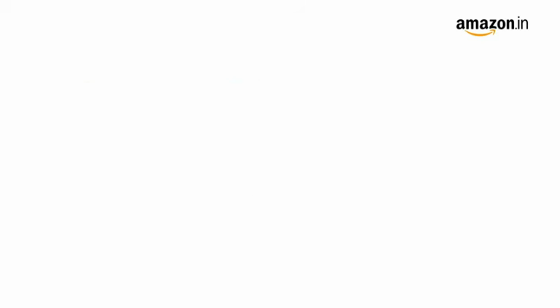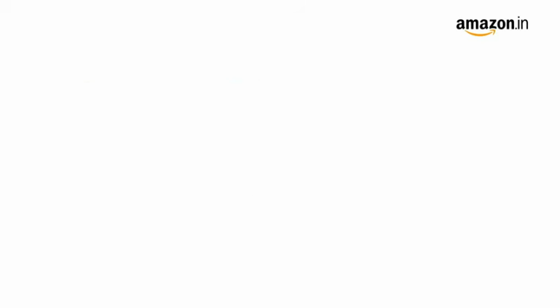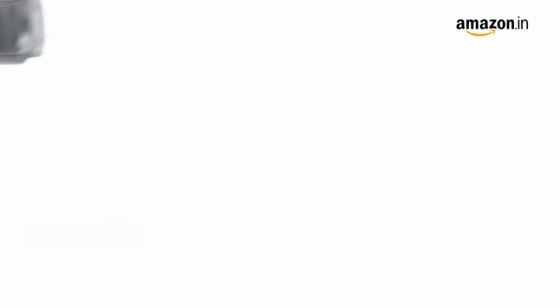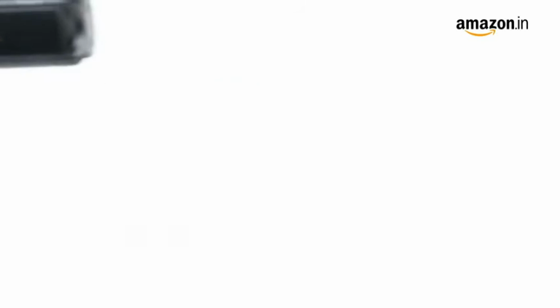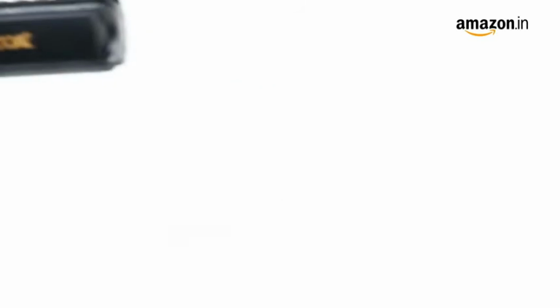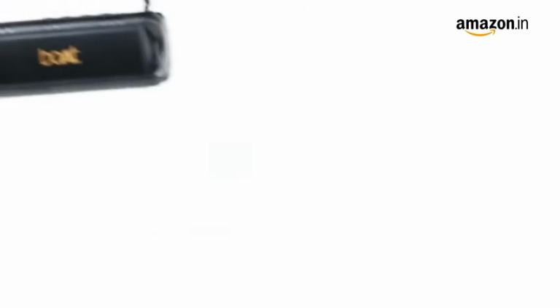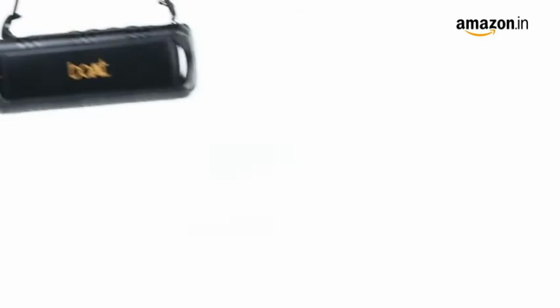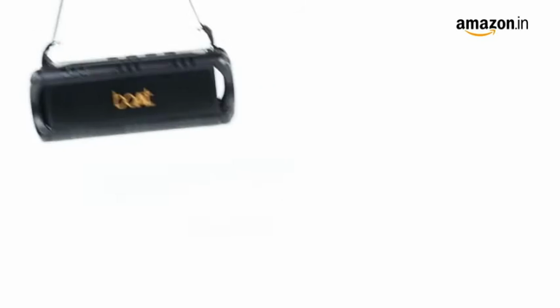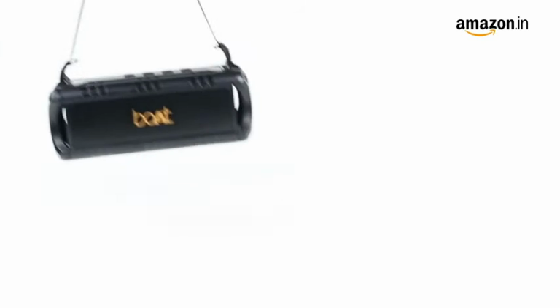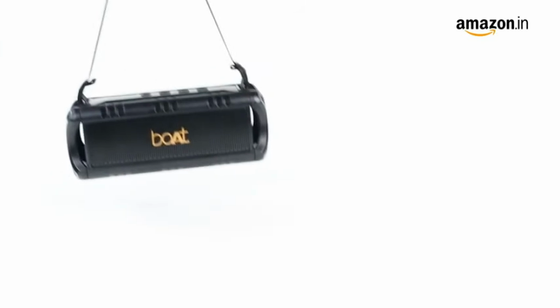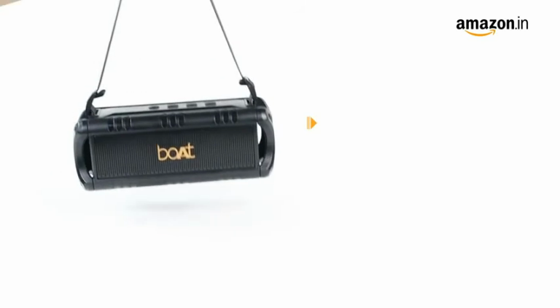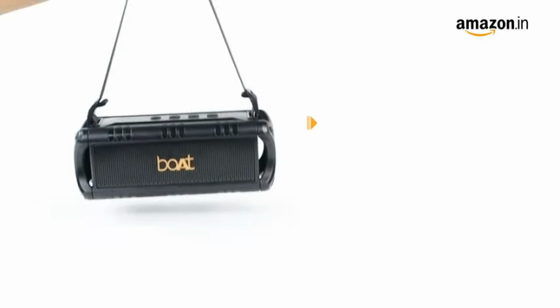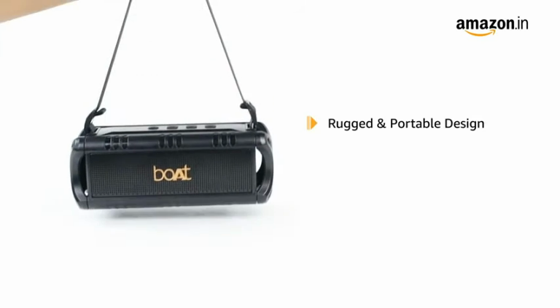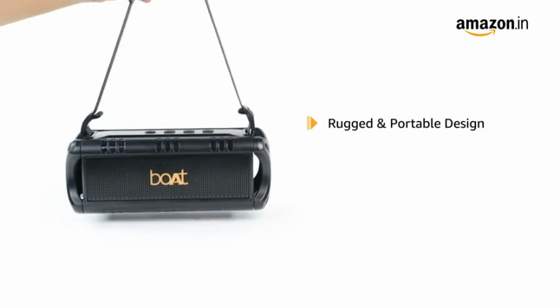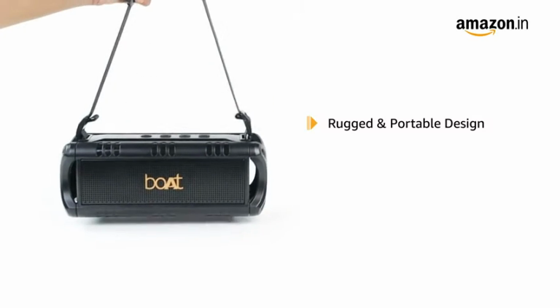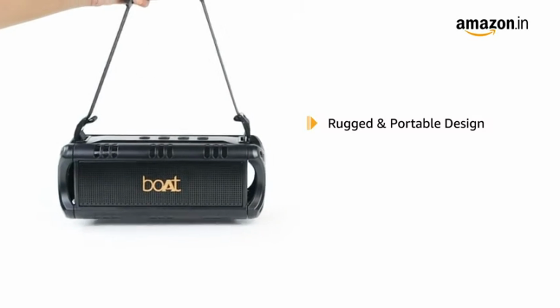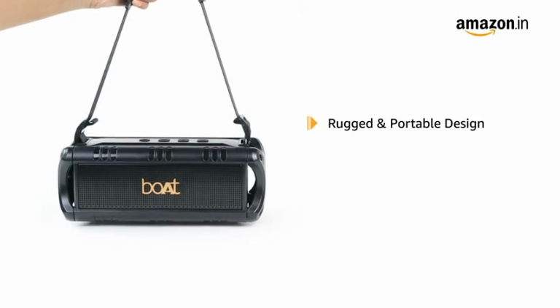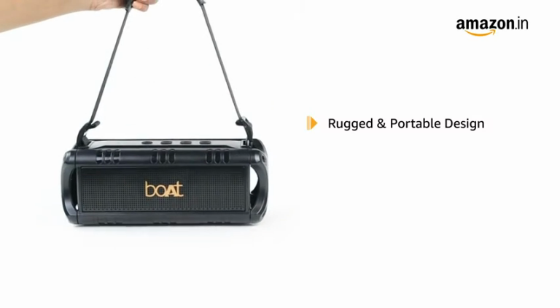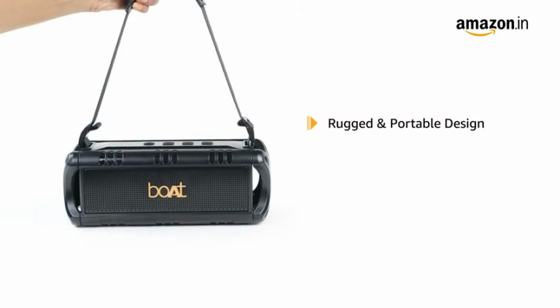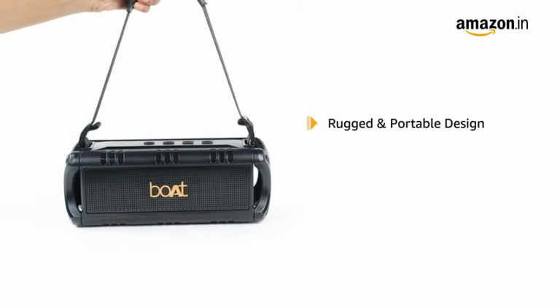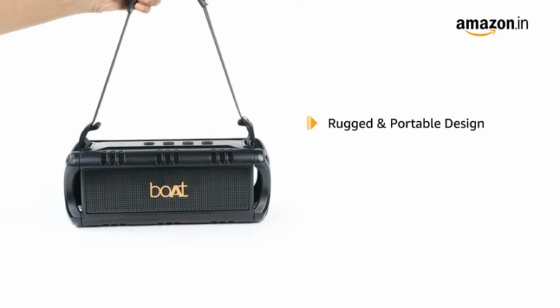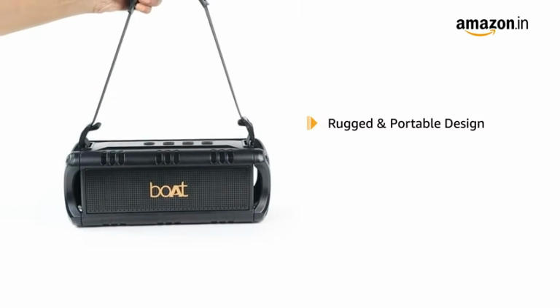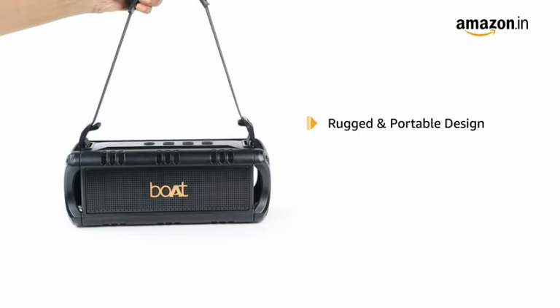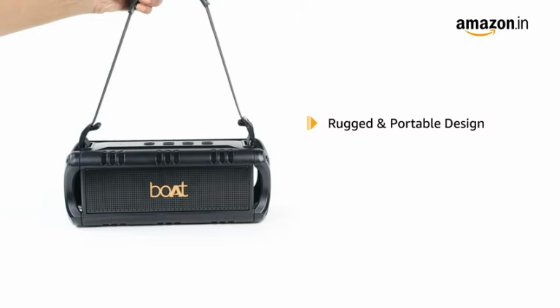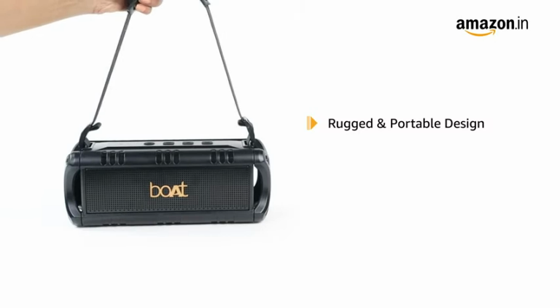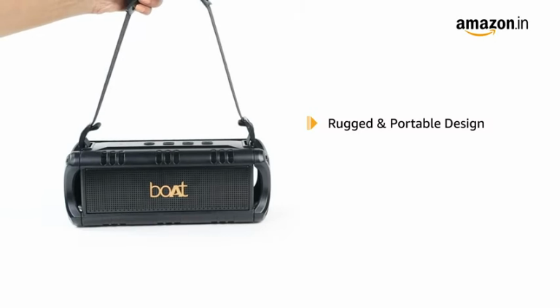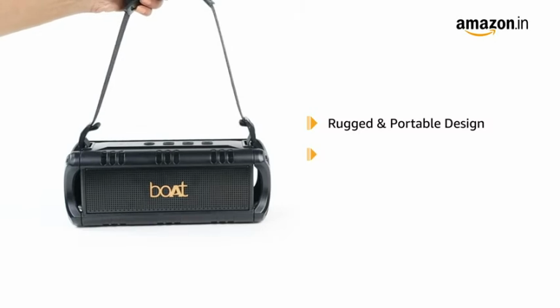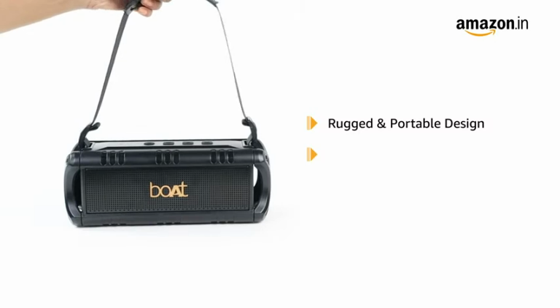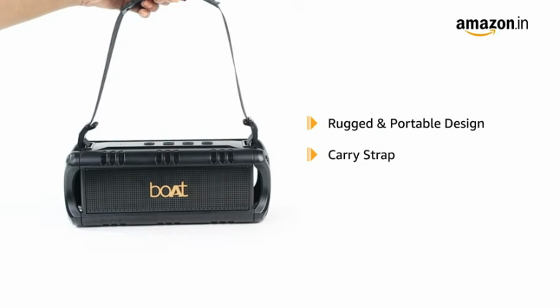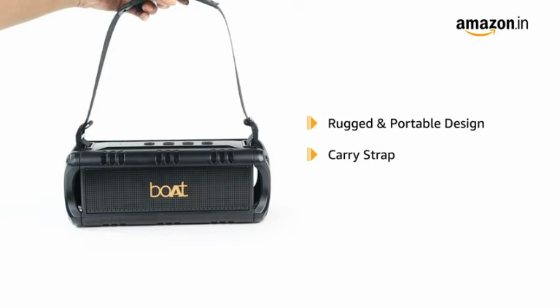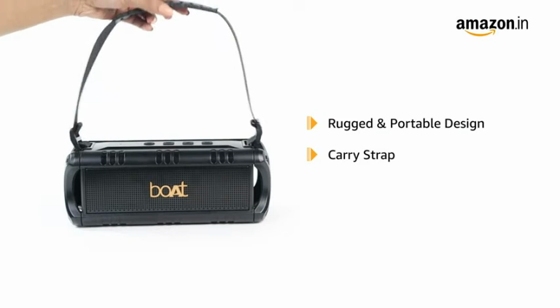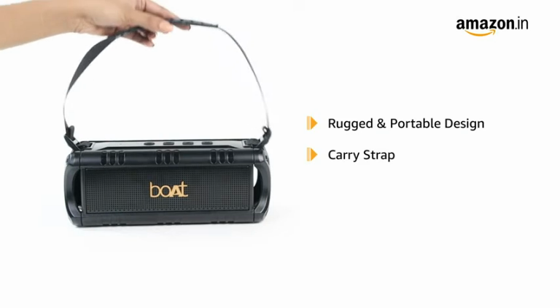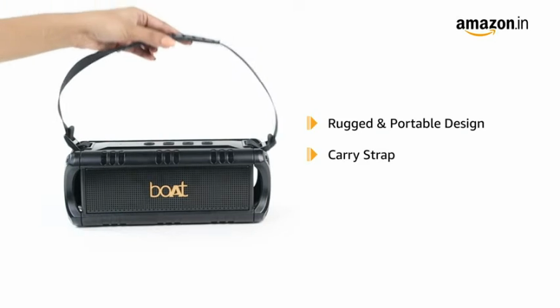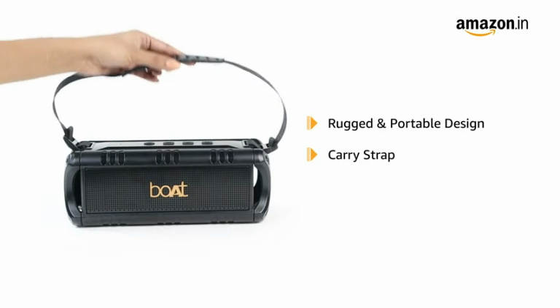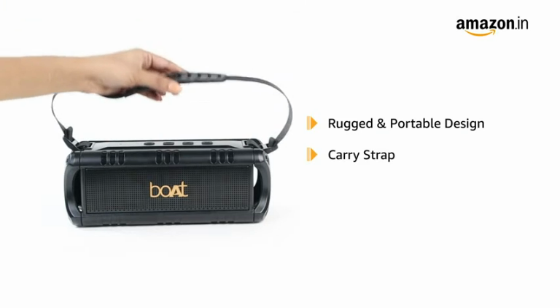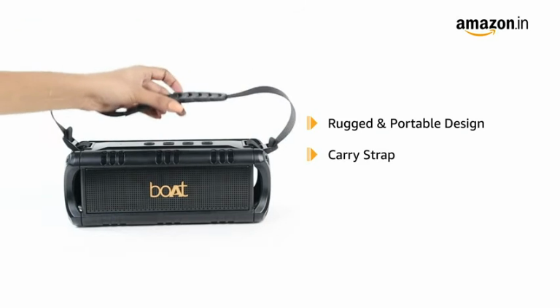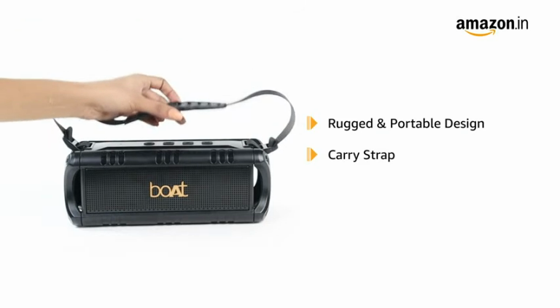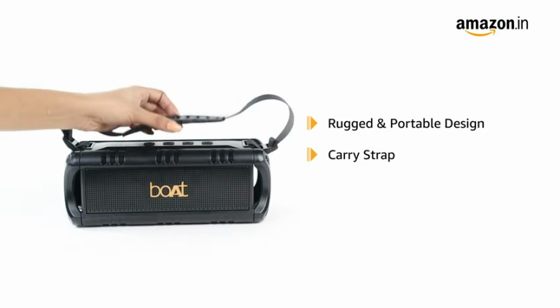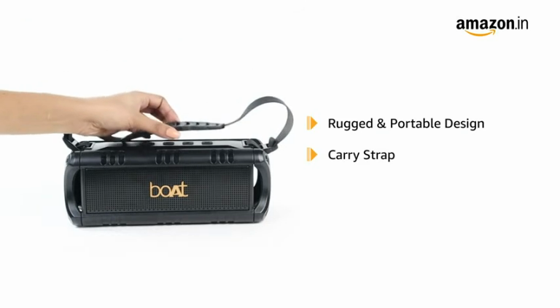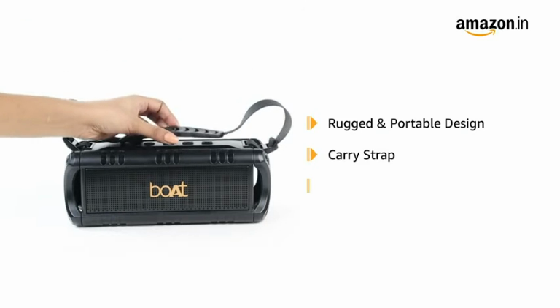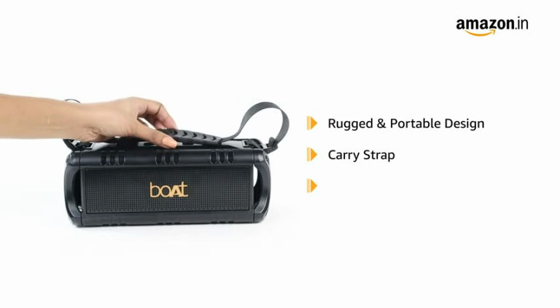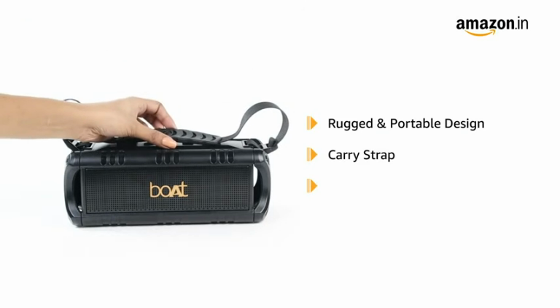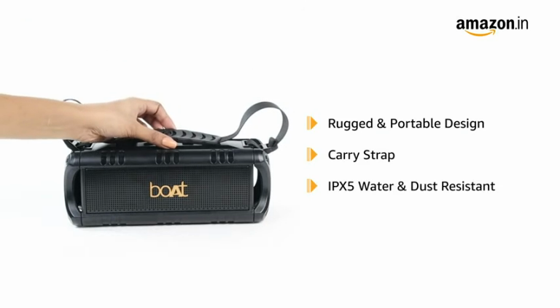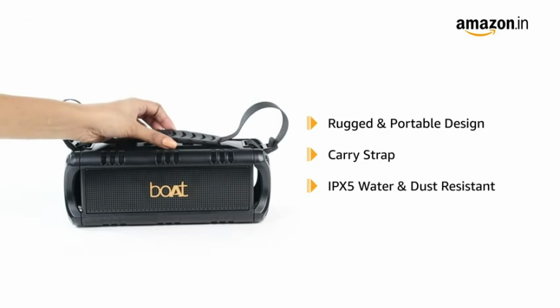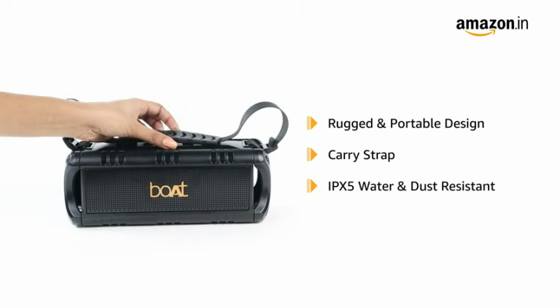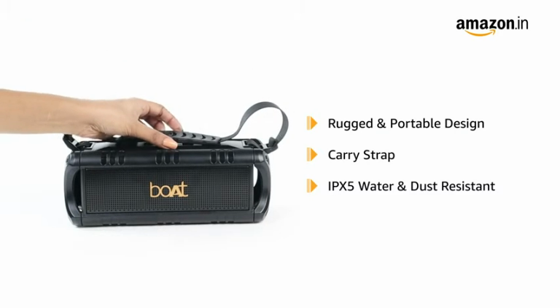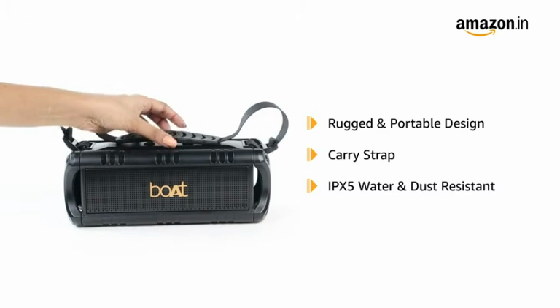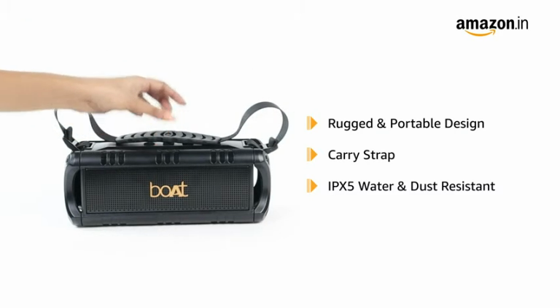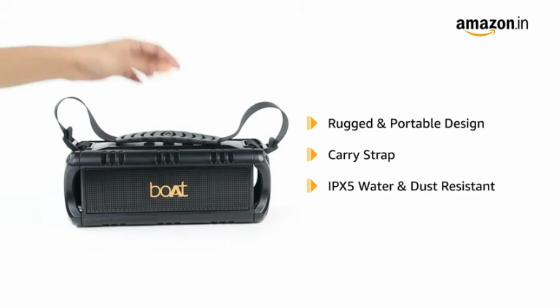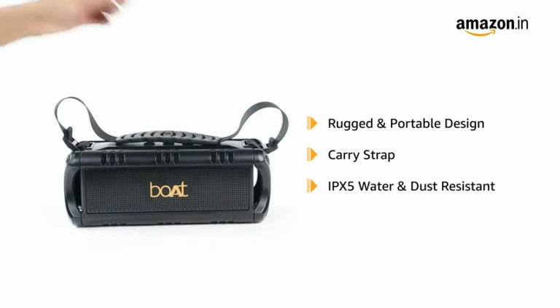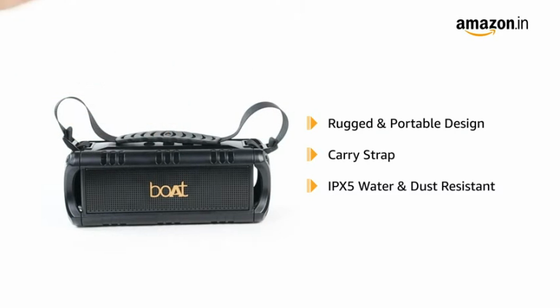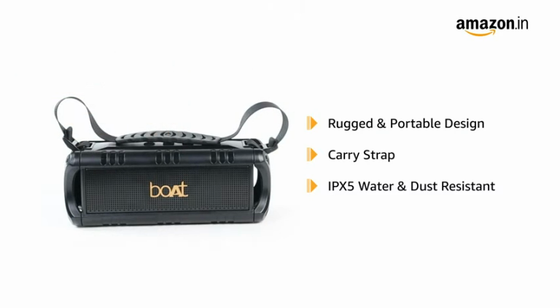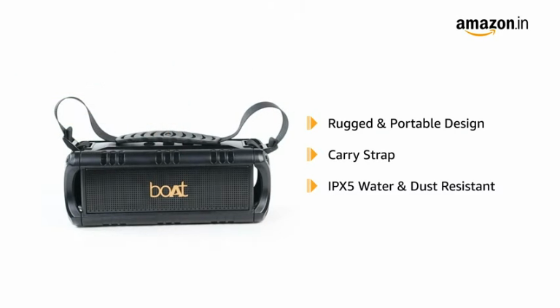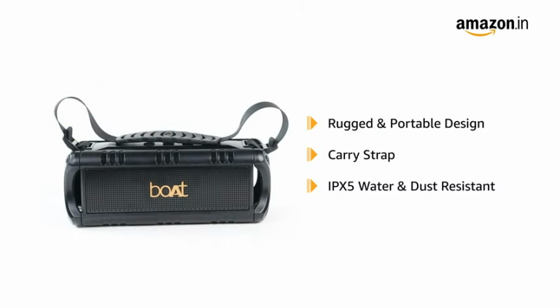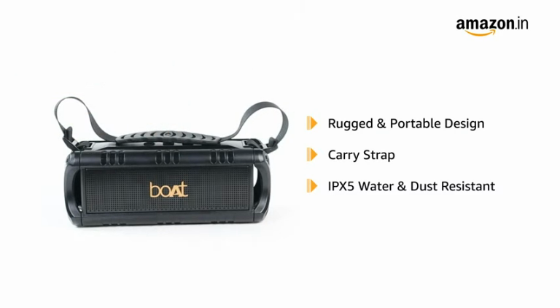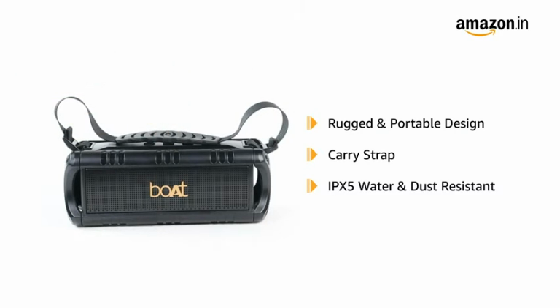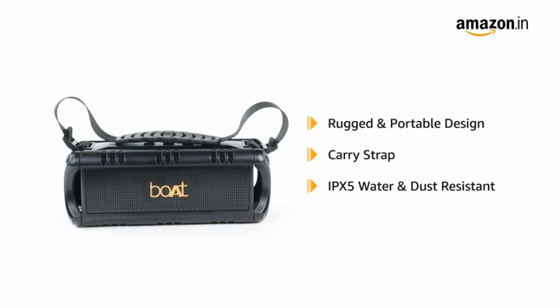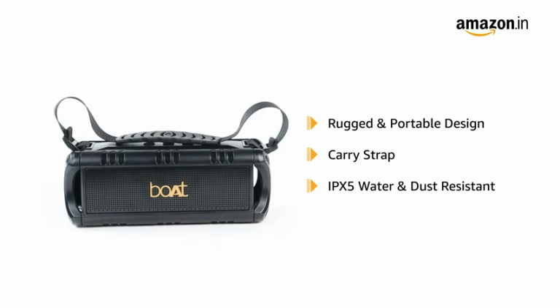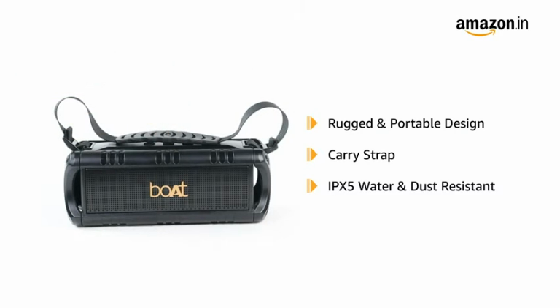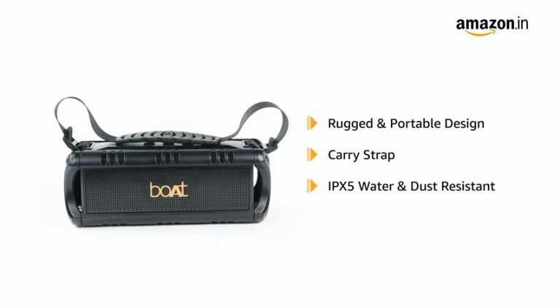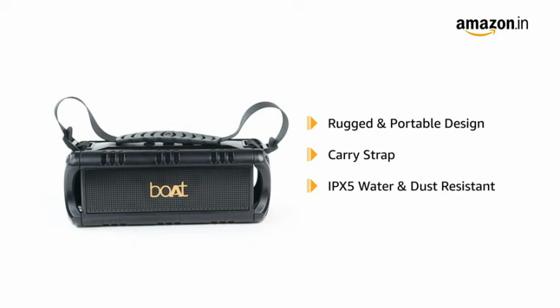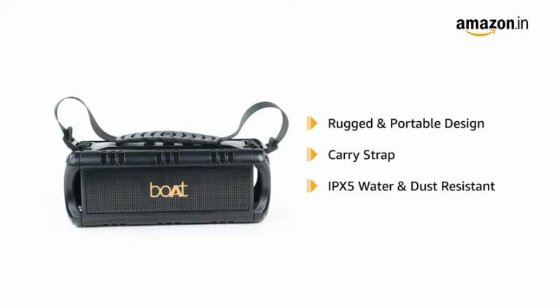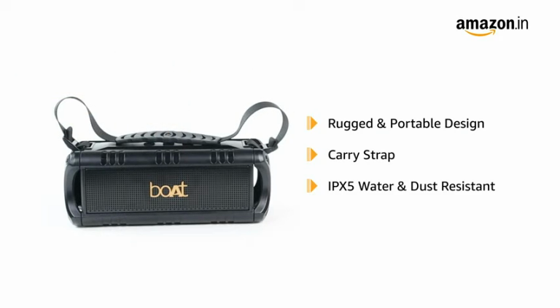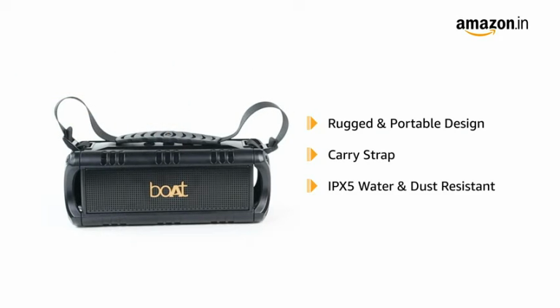The speaker has a rugged and portable design with a carry strap. It is IPX5 water and dust resistant.